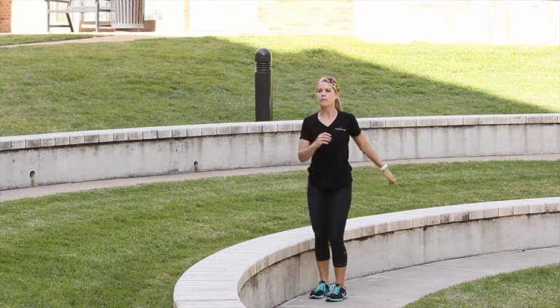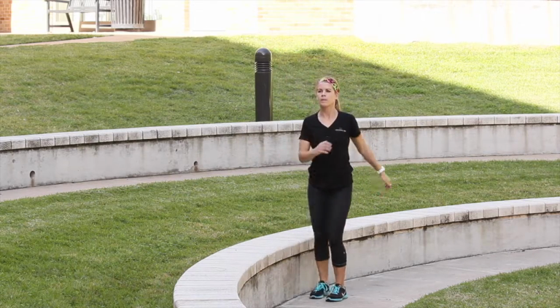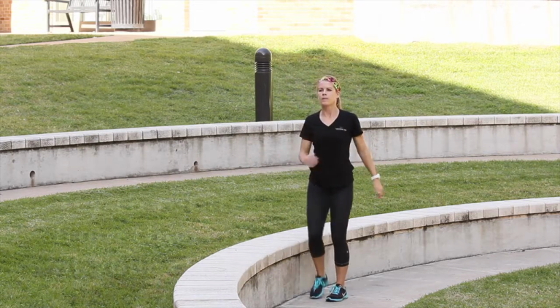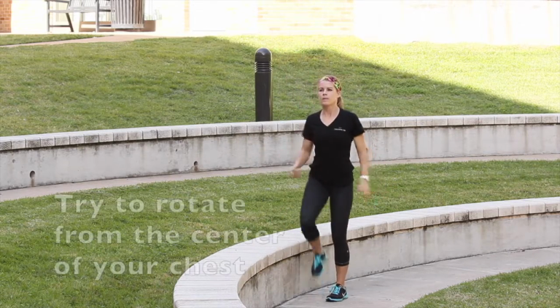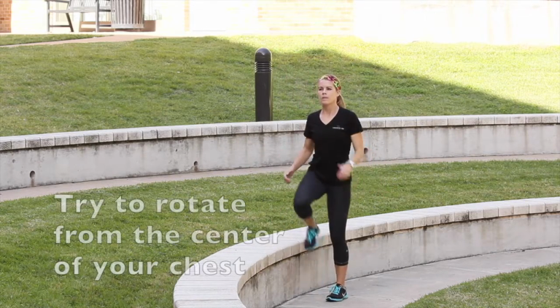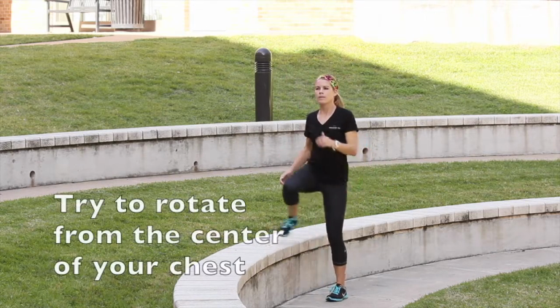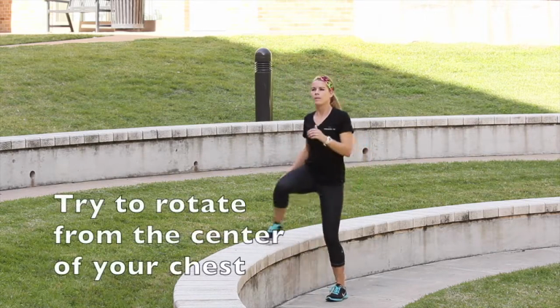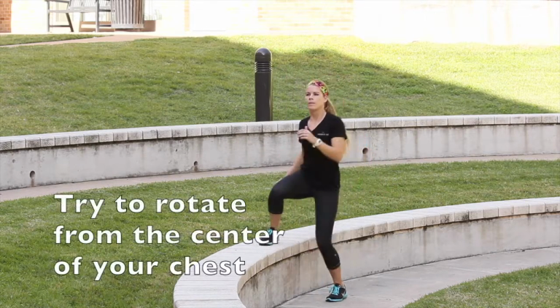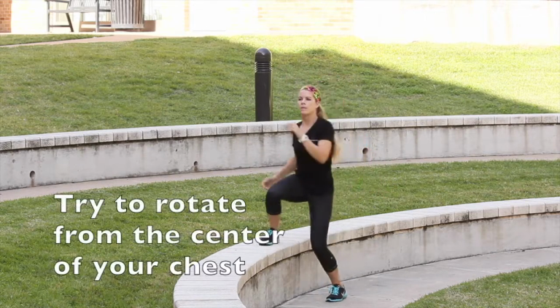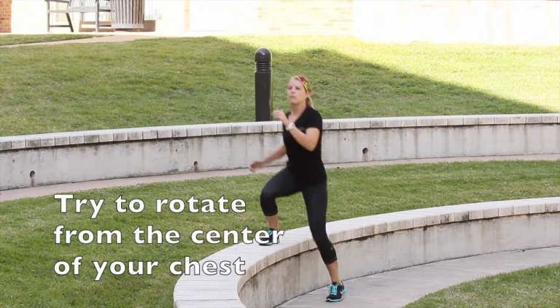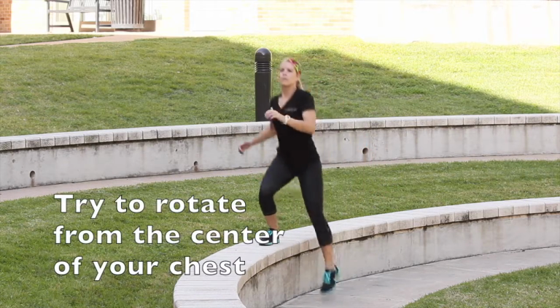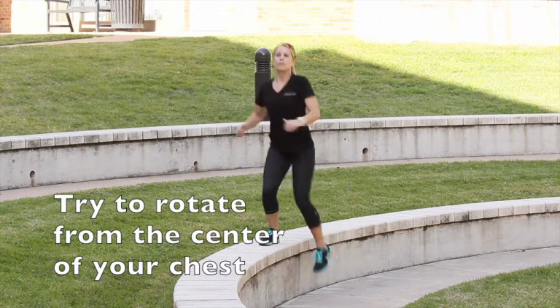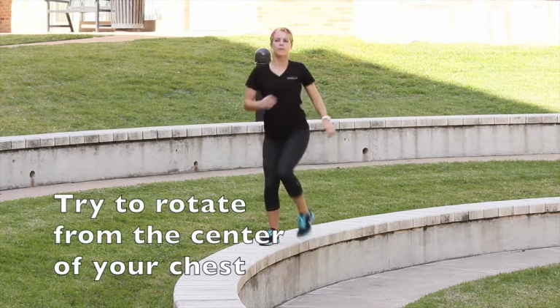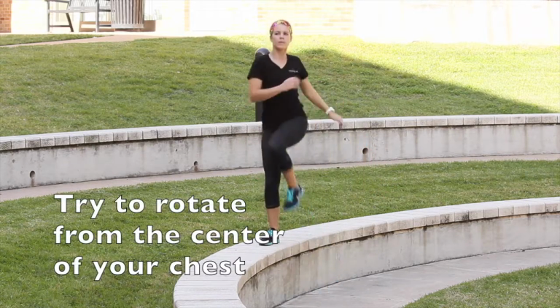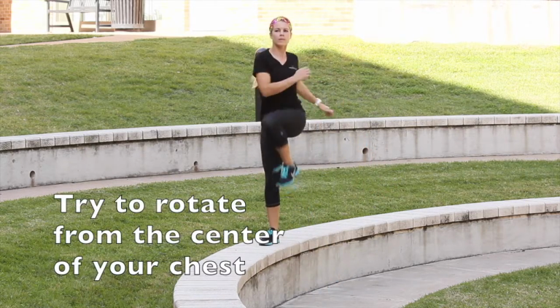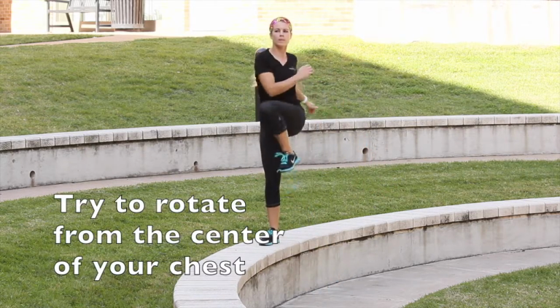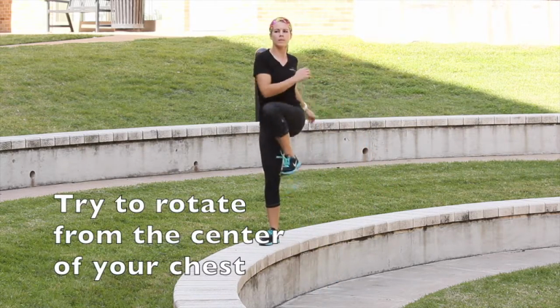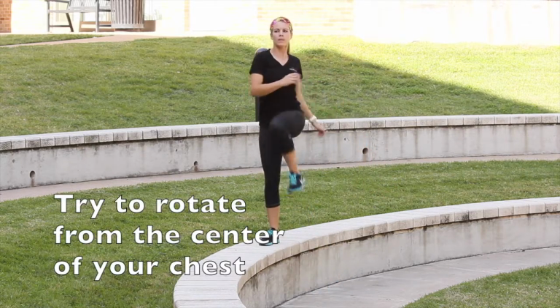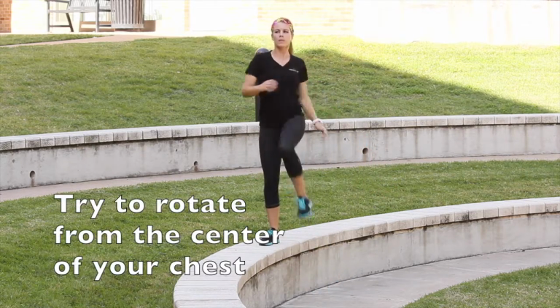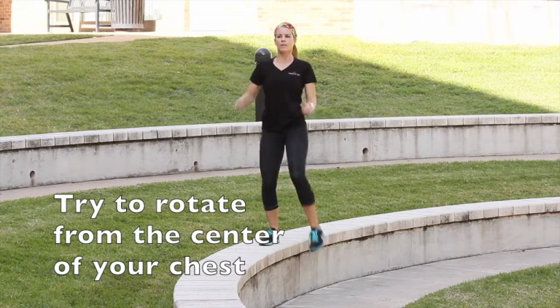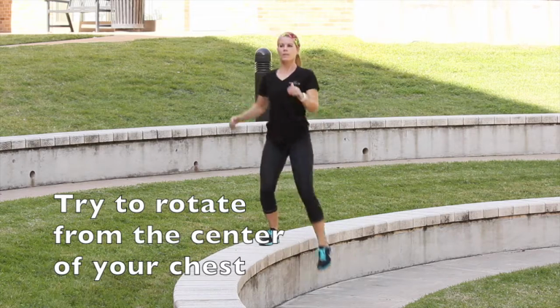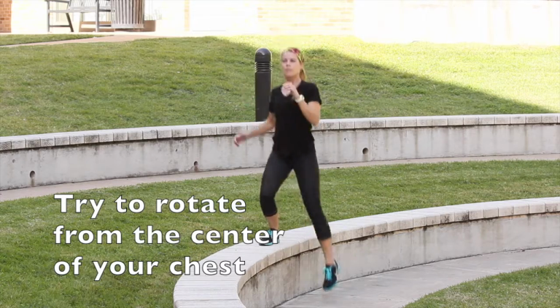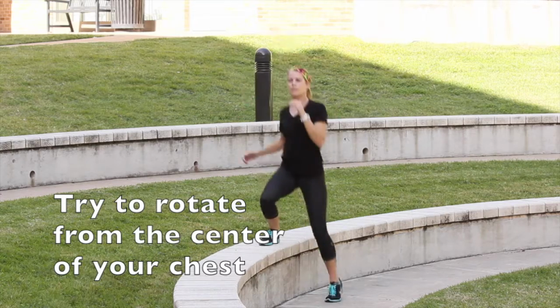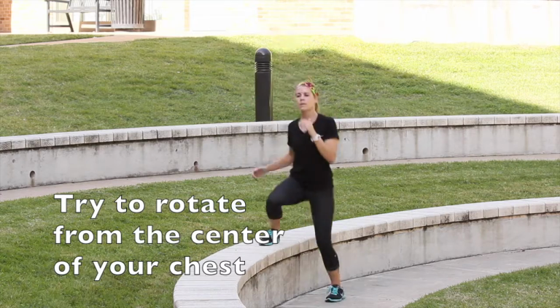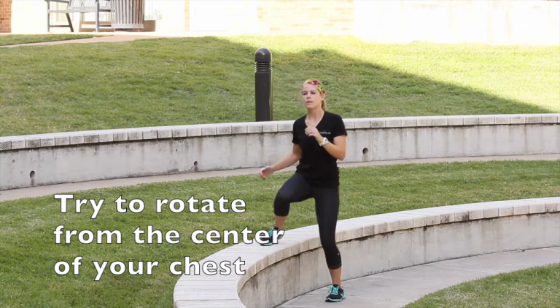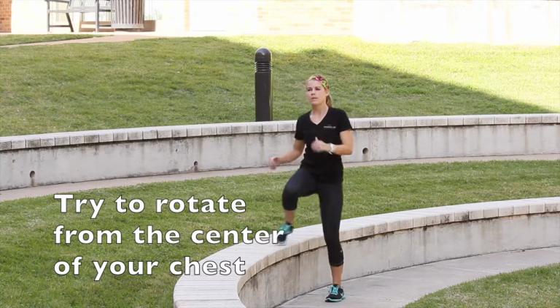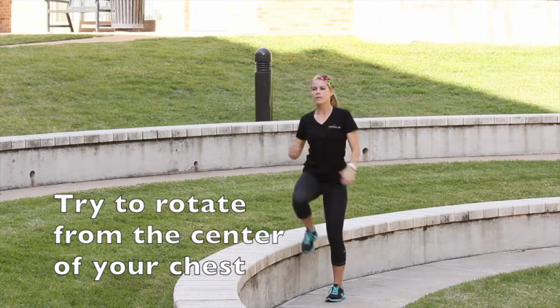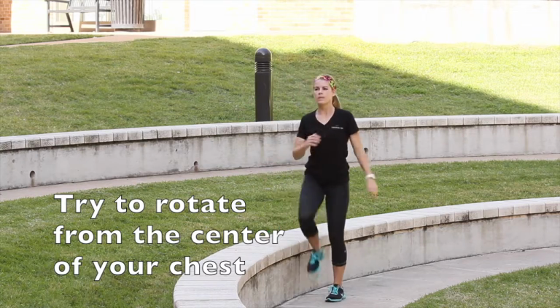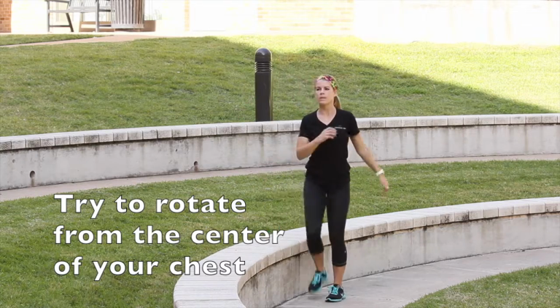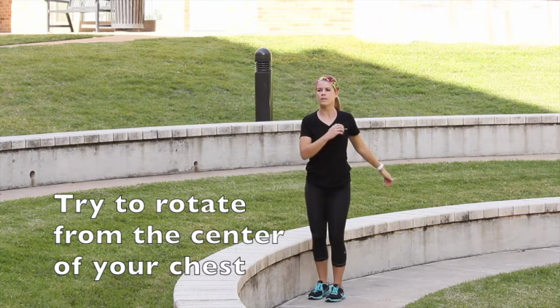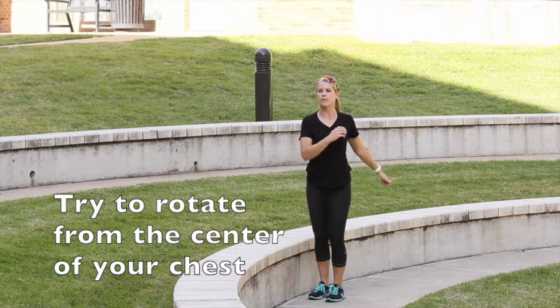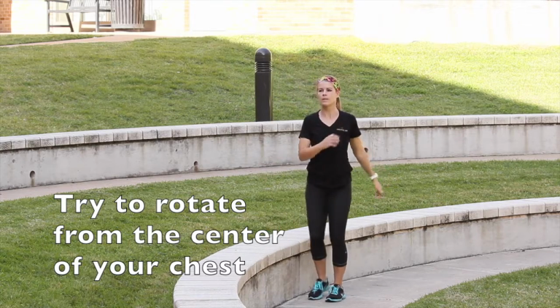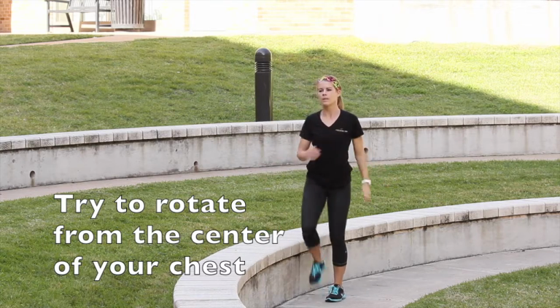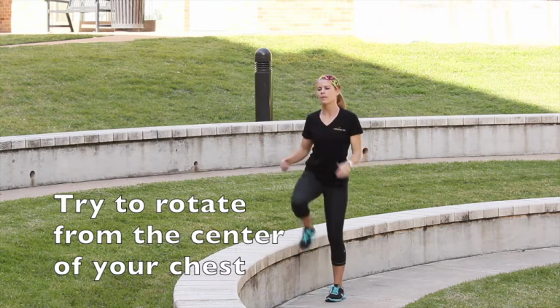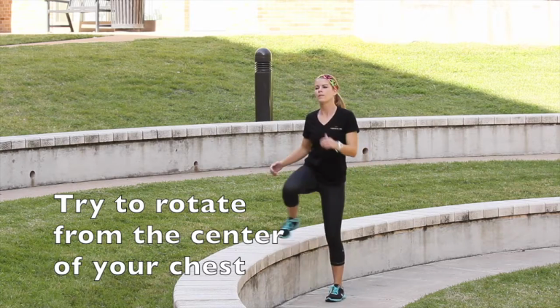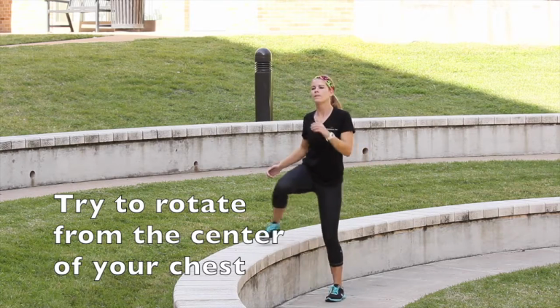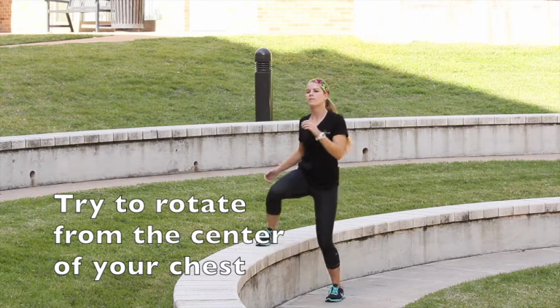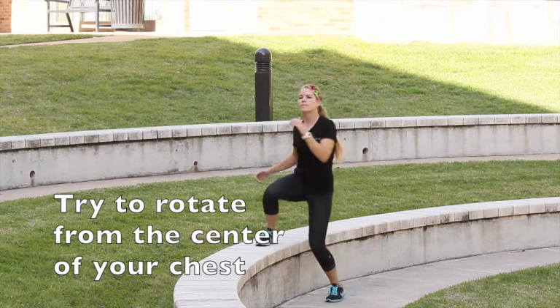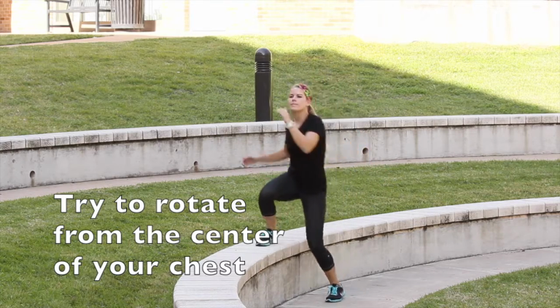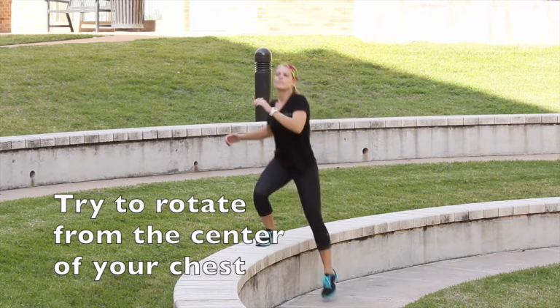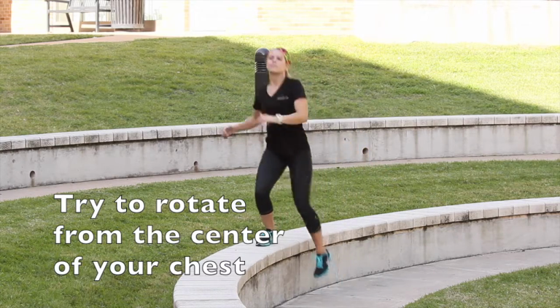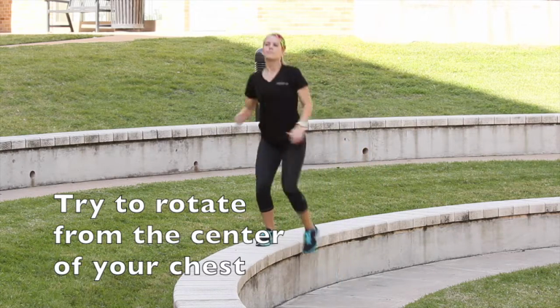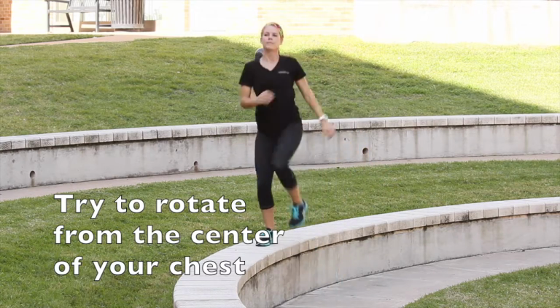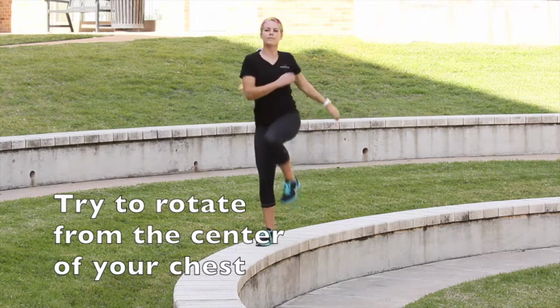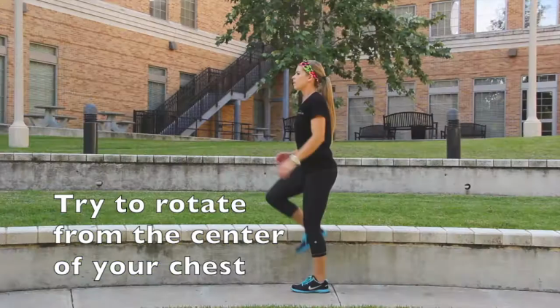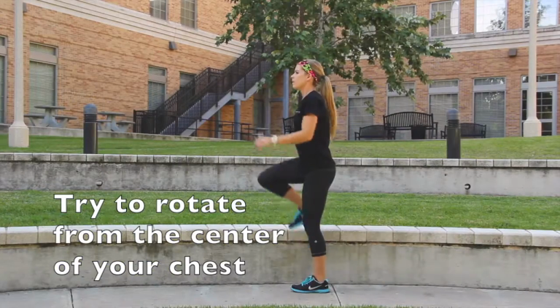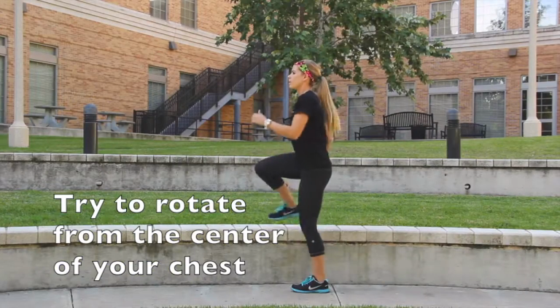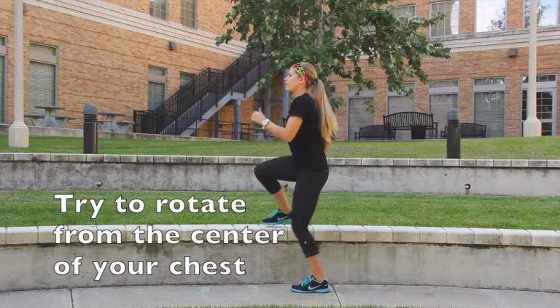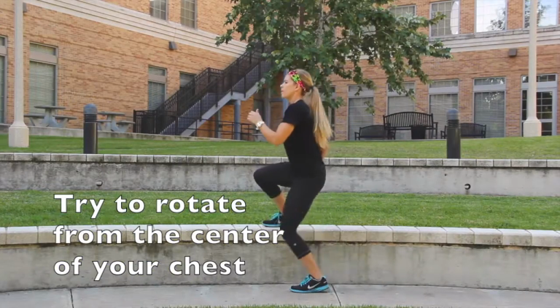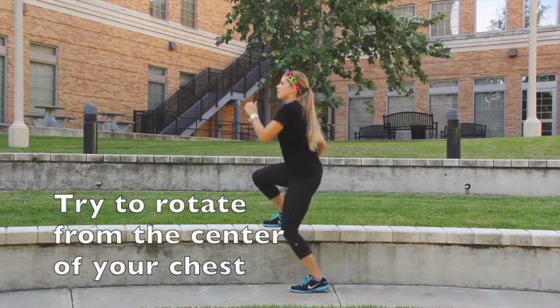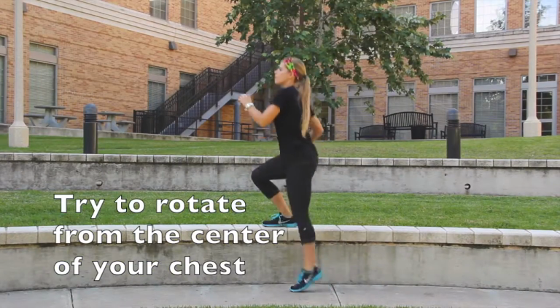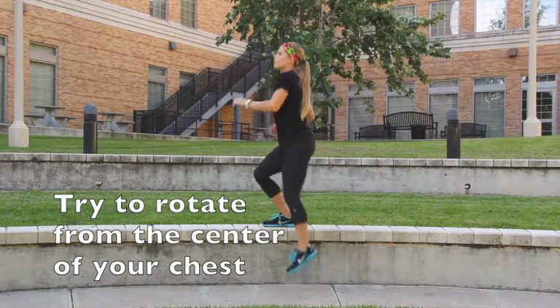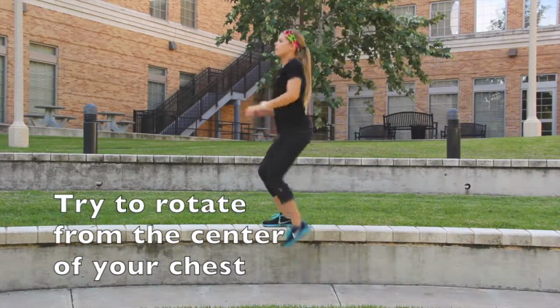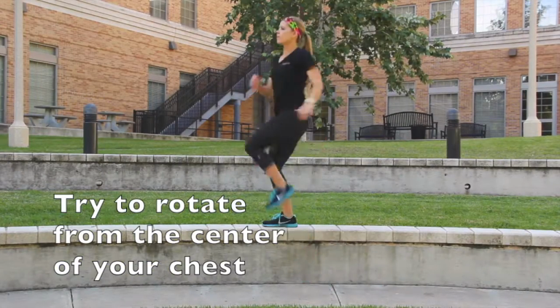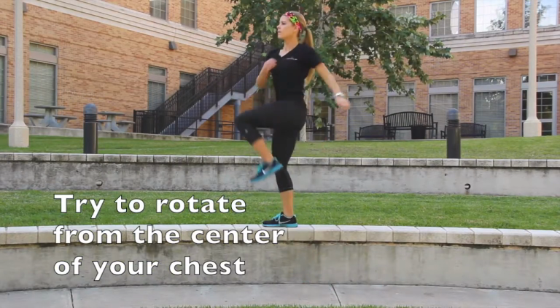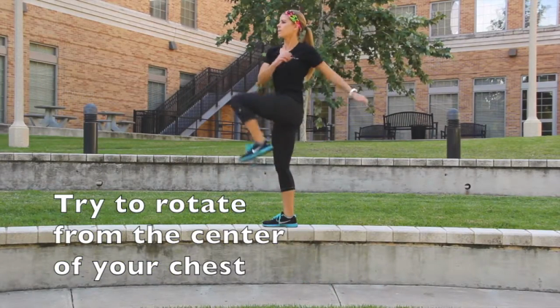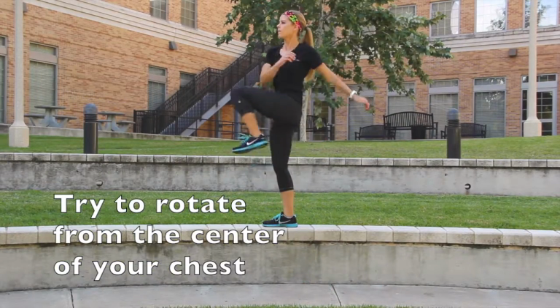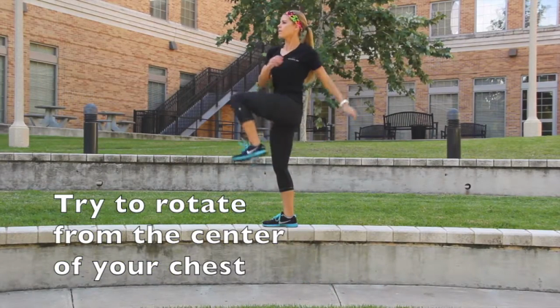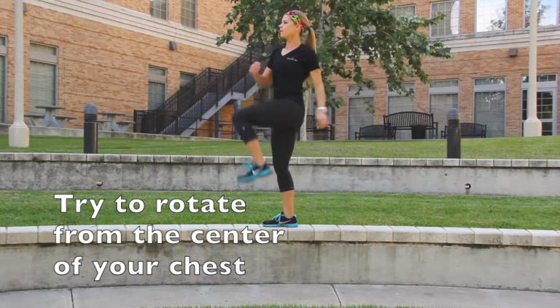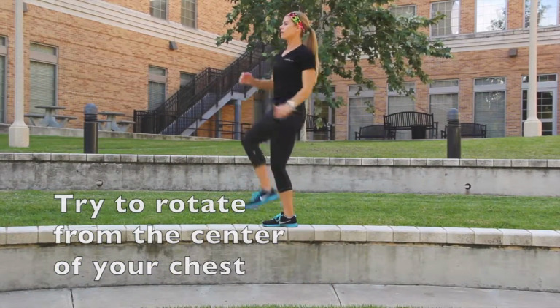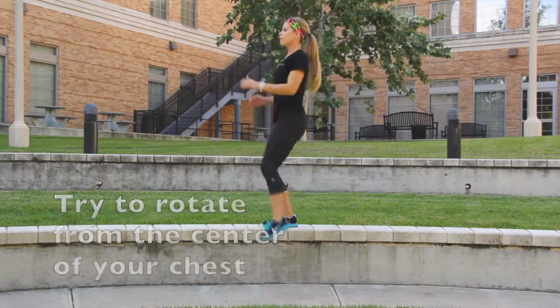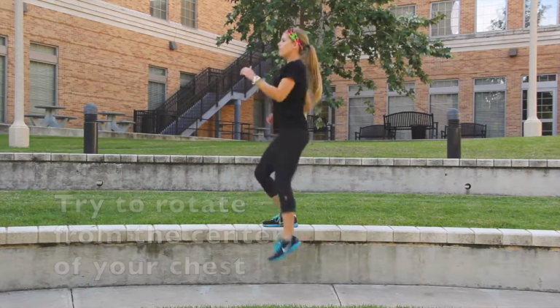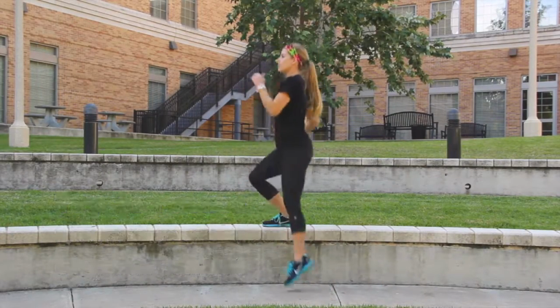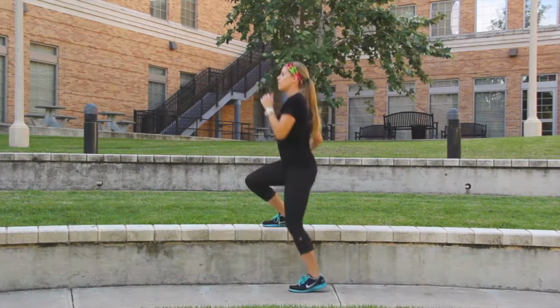As you press down with the foot on the step, drive the other knee into the air and begin to rotate your torso.